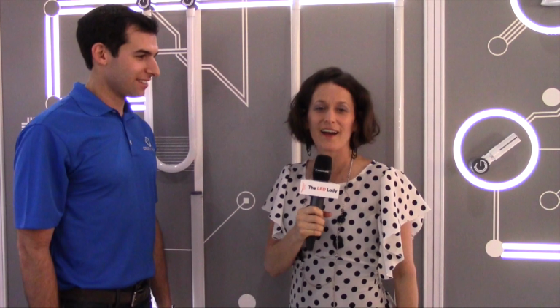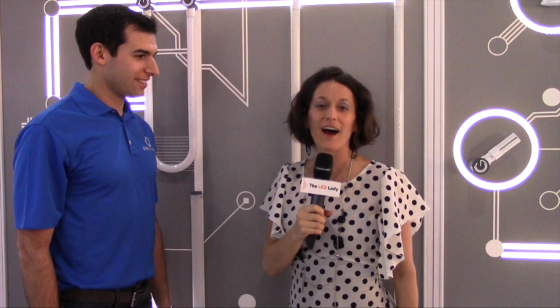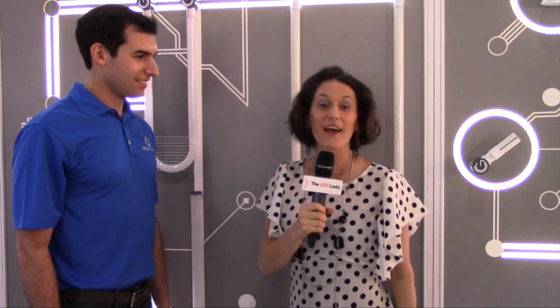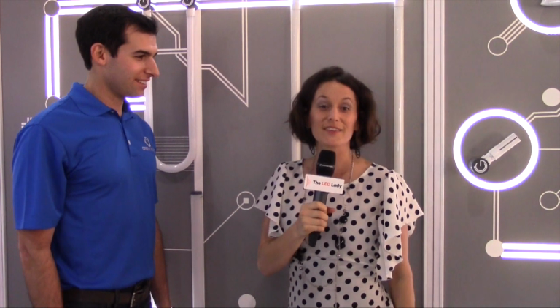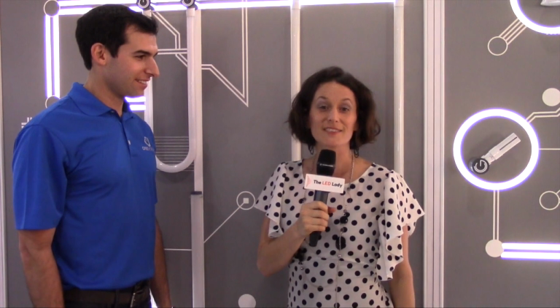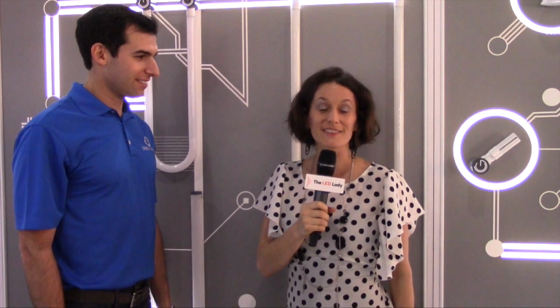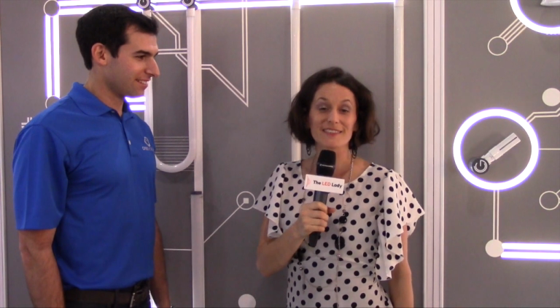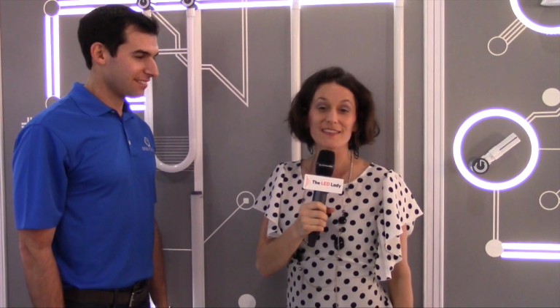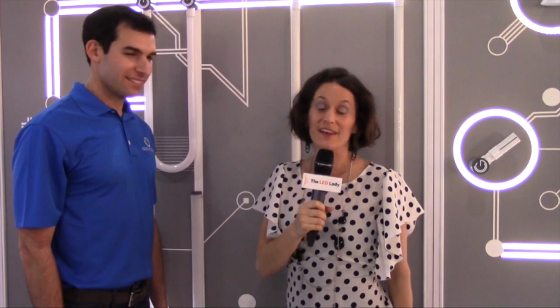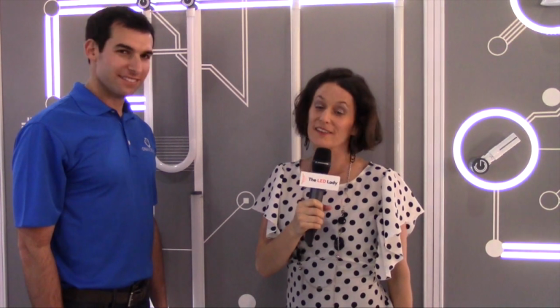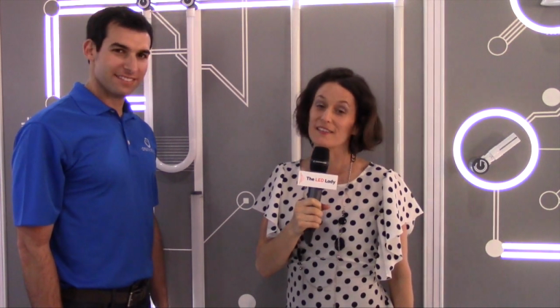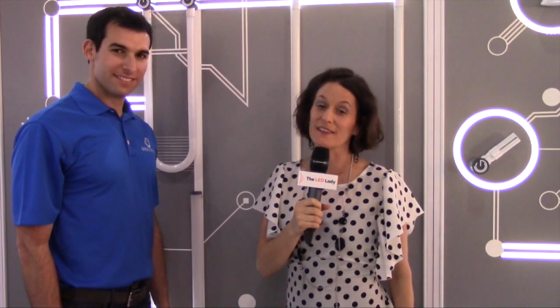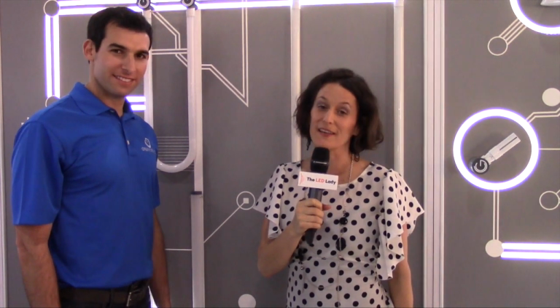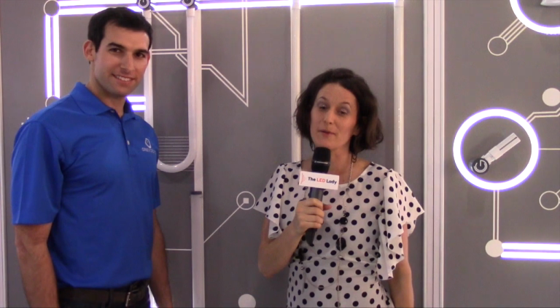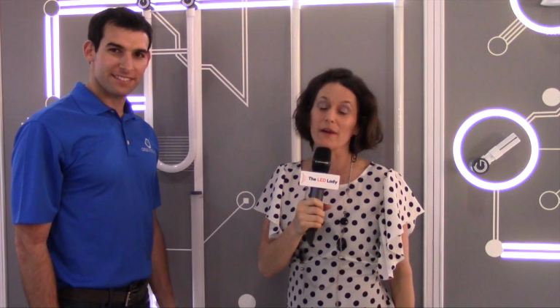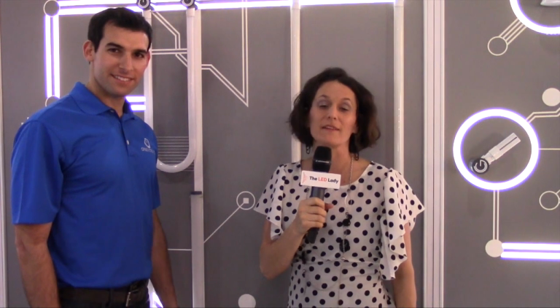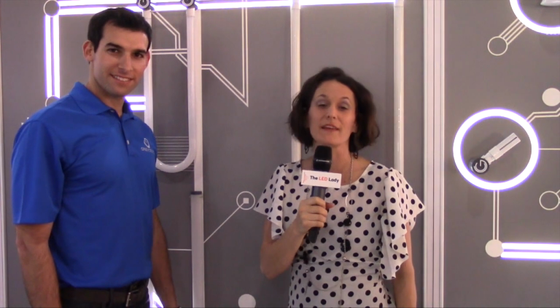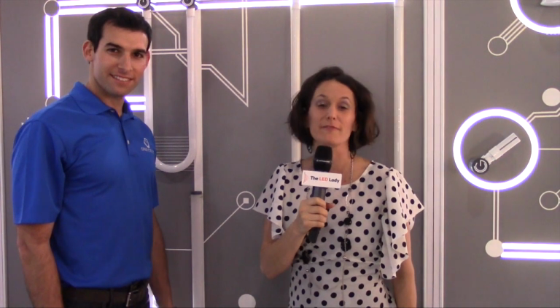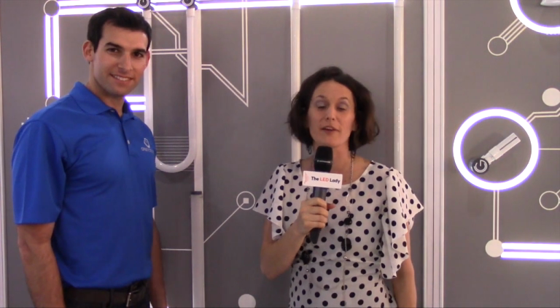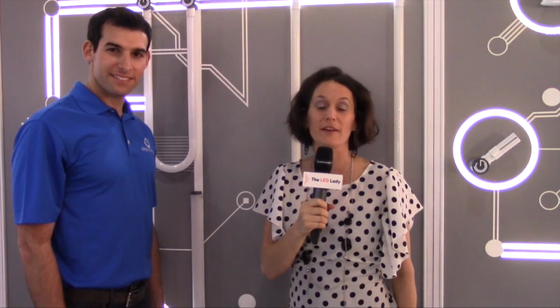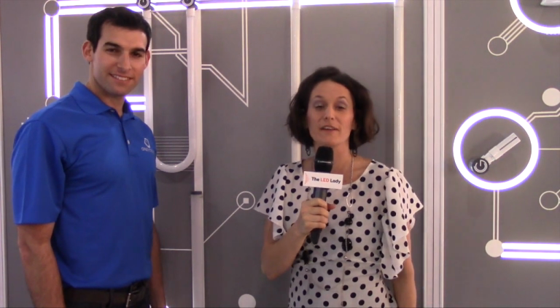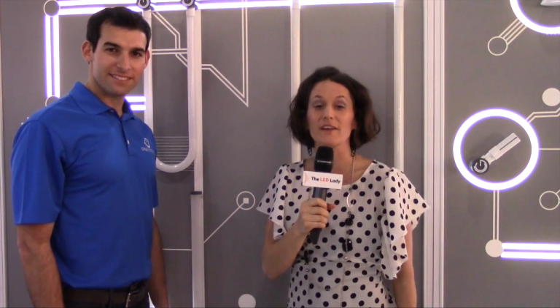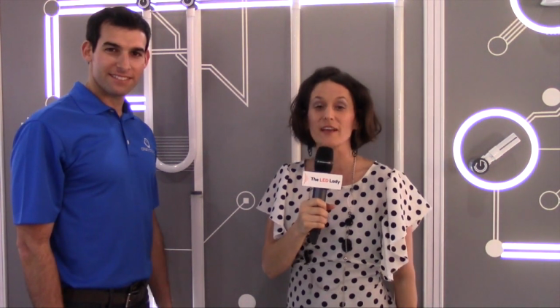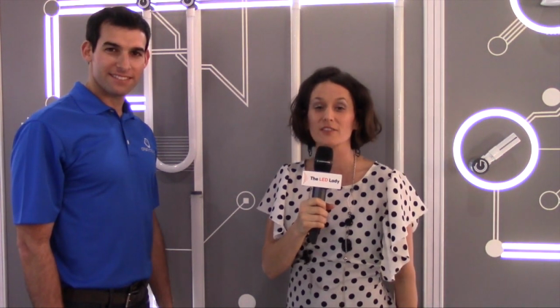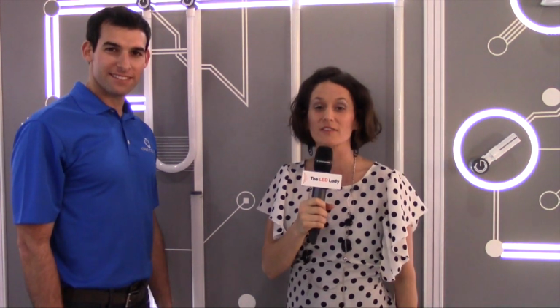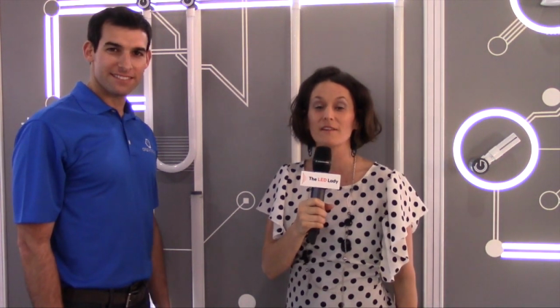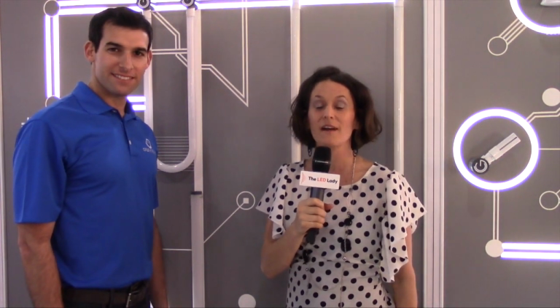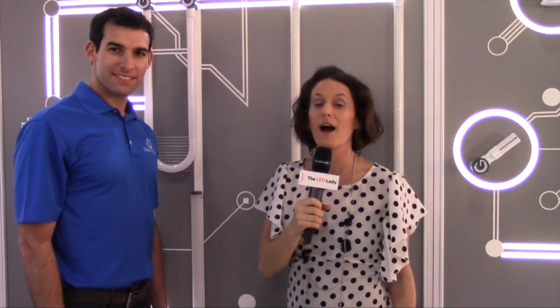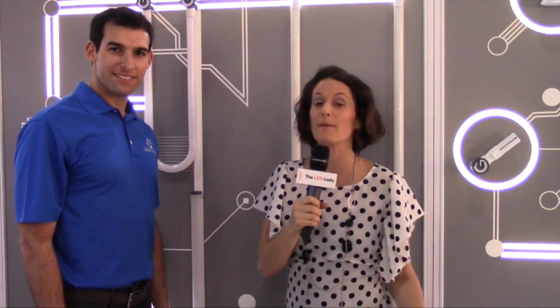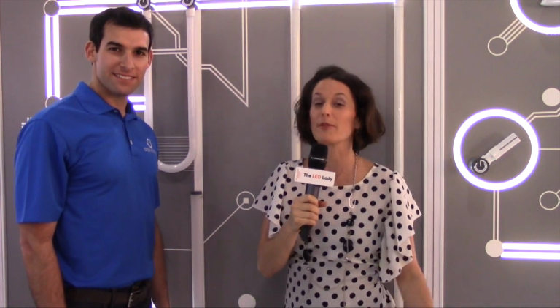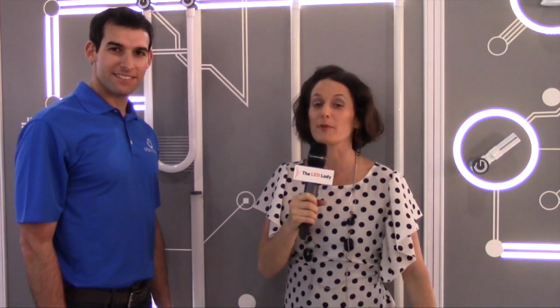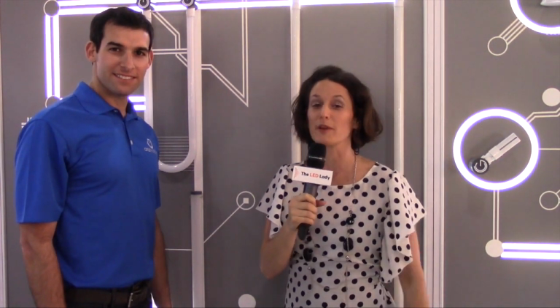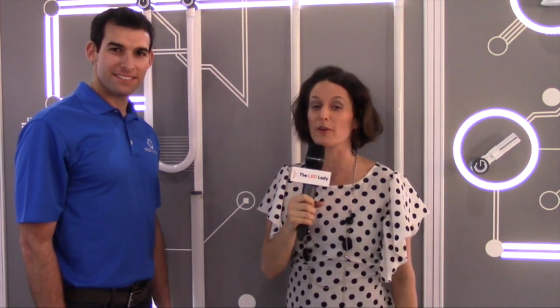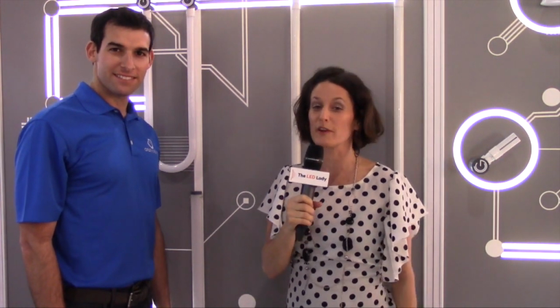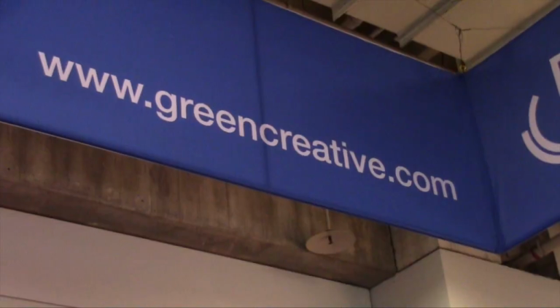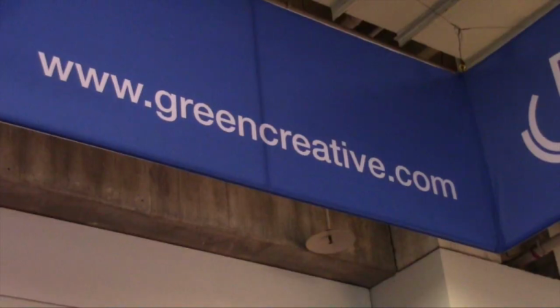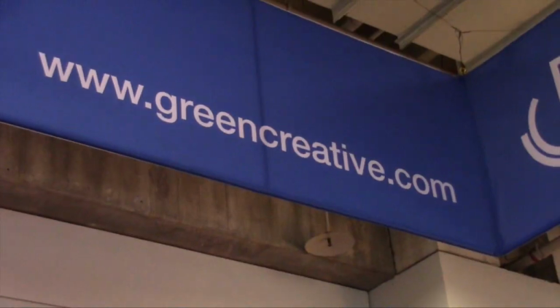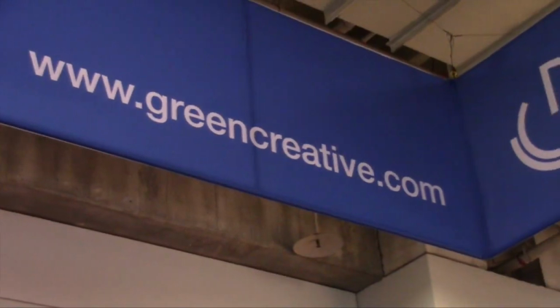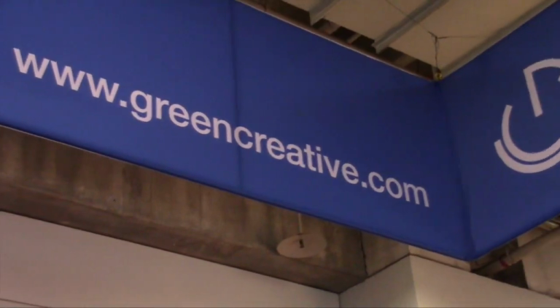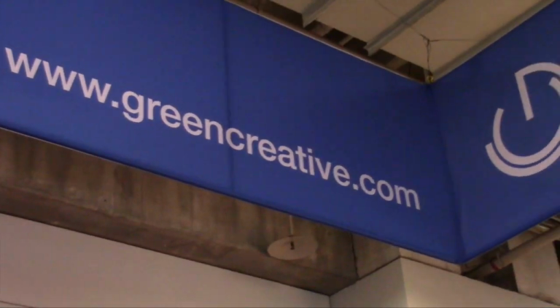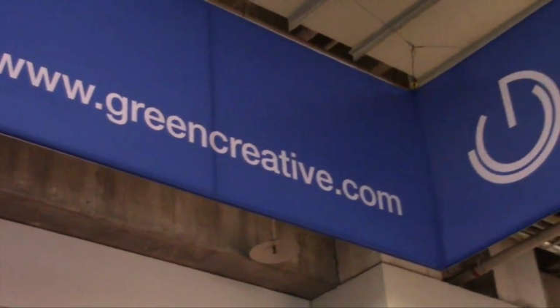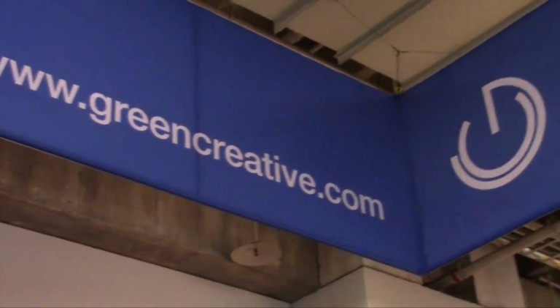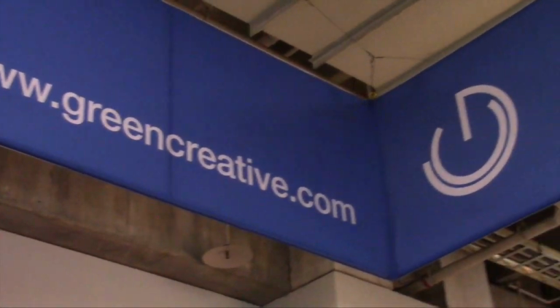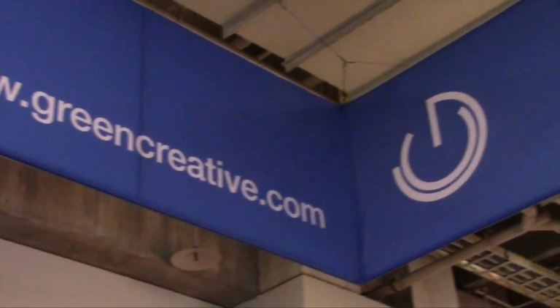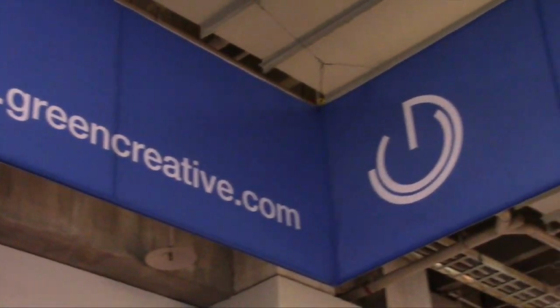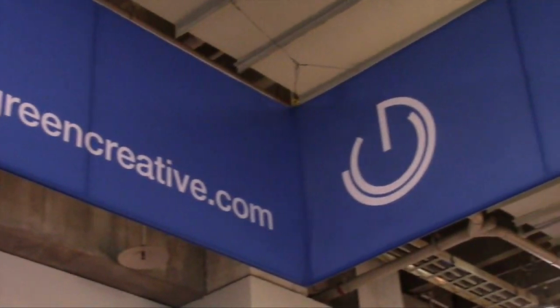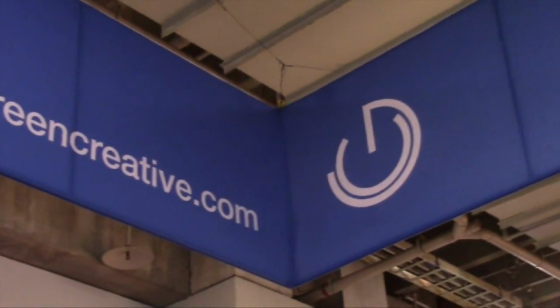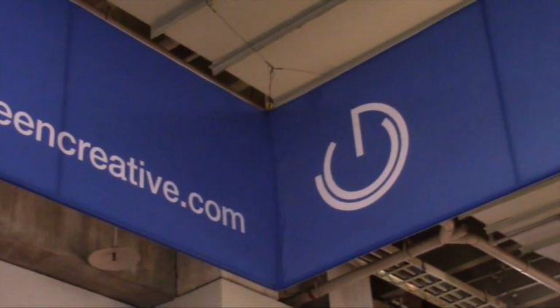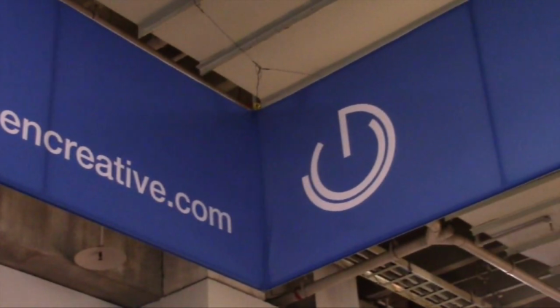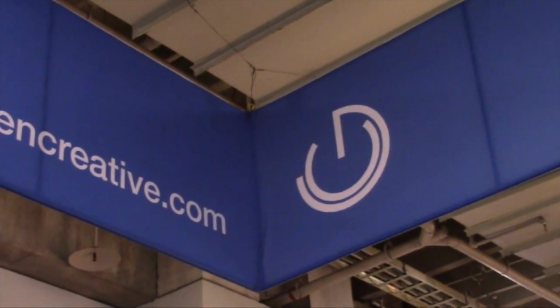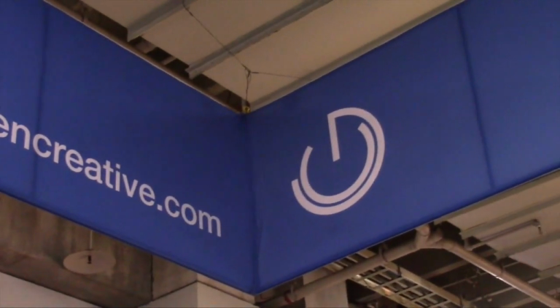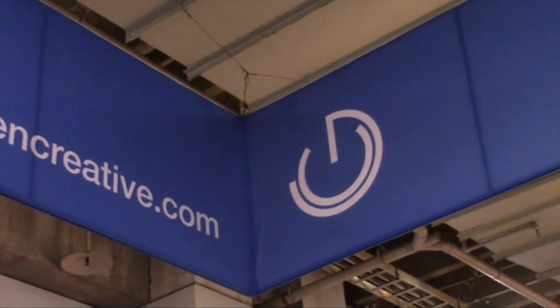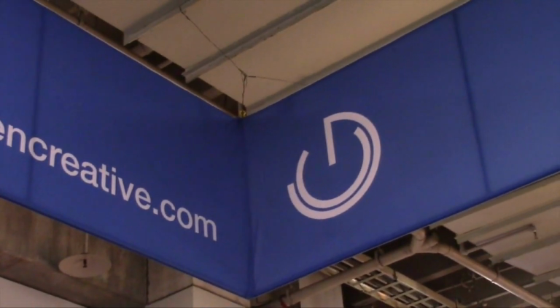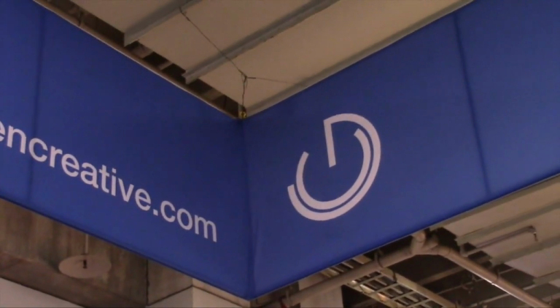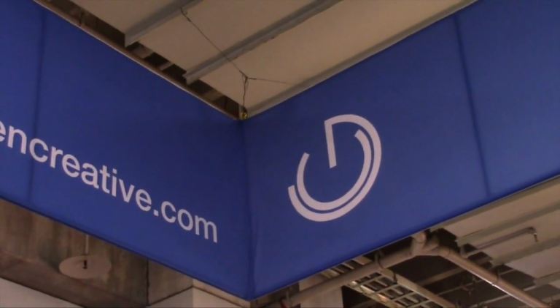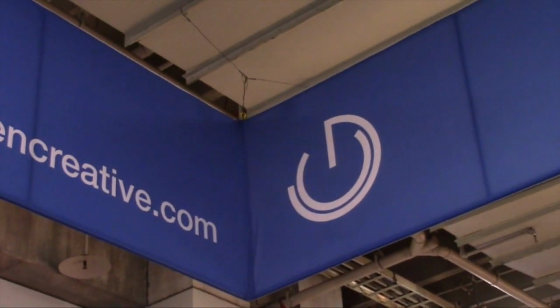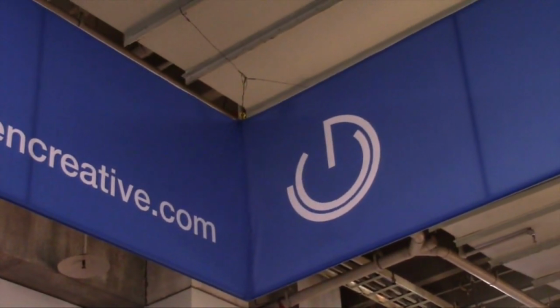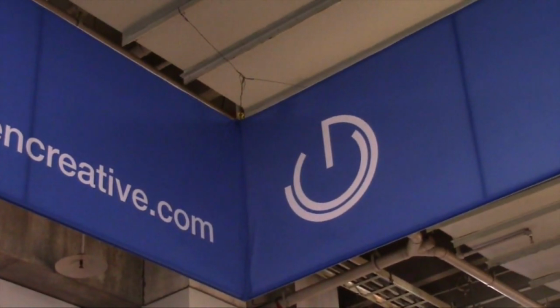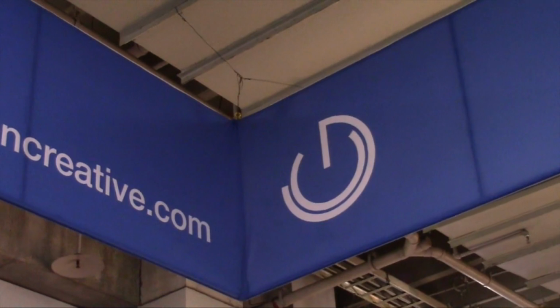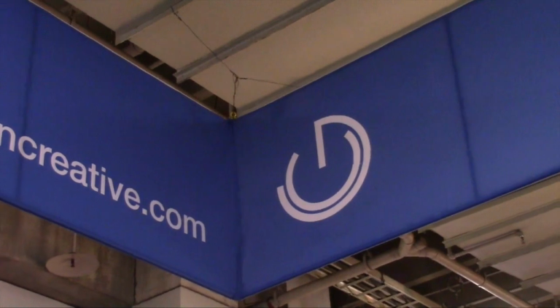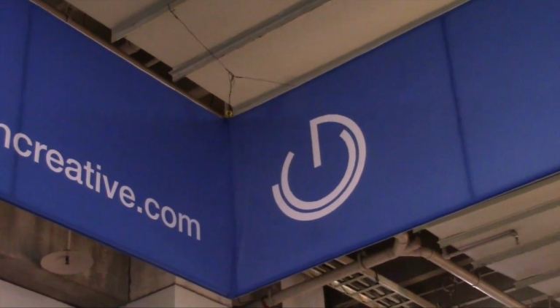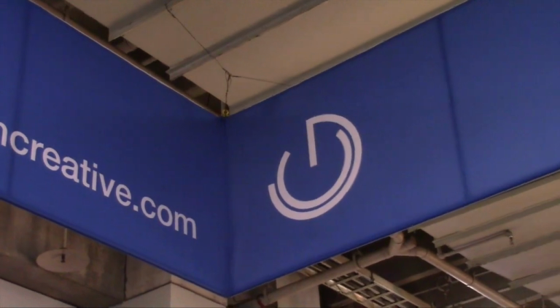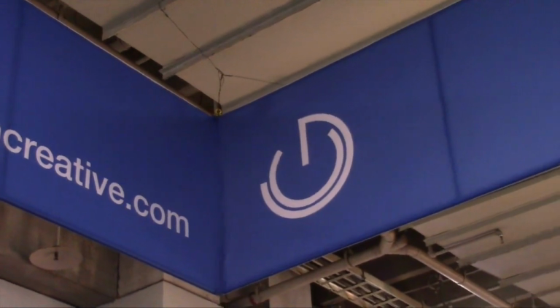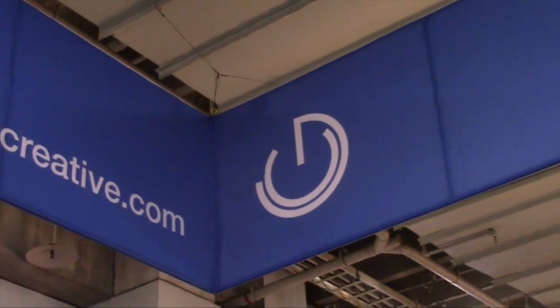Hi, this is Lindsay, the LED lady. We're here at Lightfair International at the Green Creative booth. Tell me what's new and great about Green Creative this year.